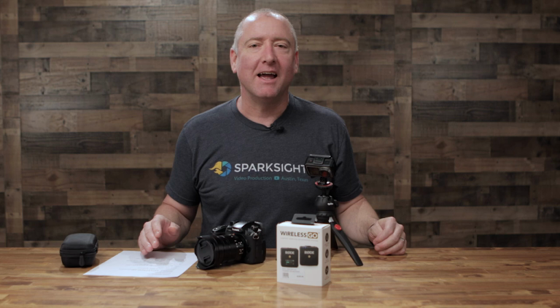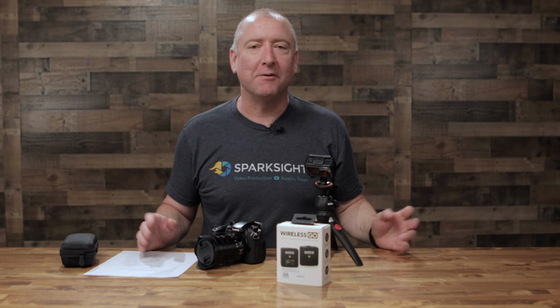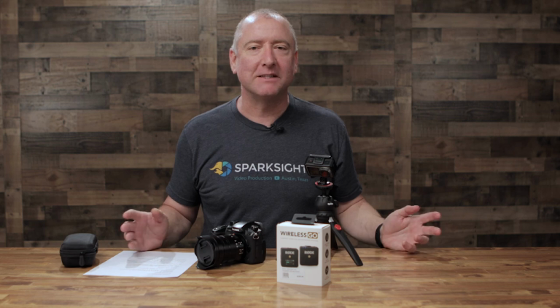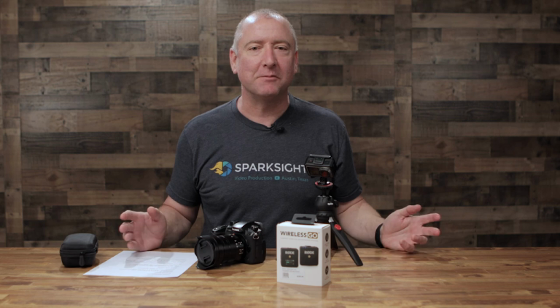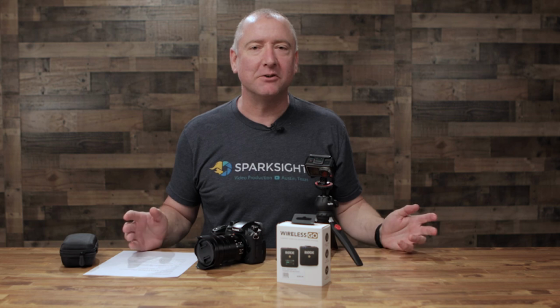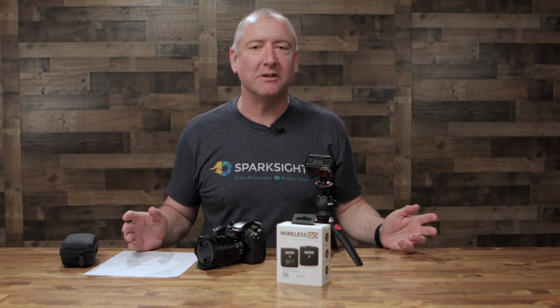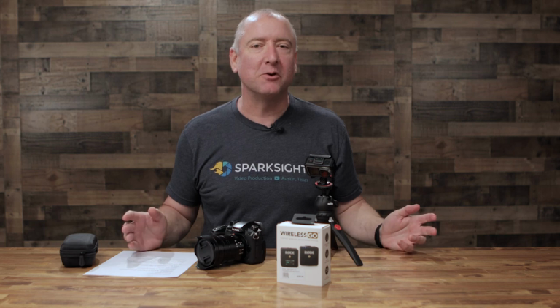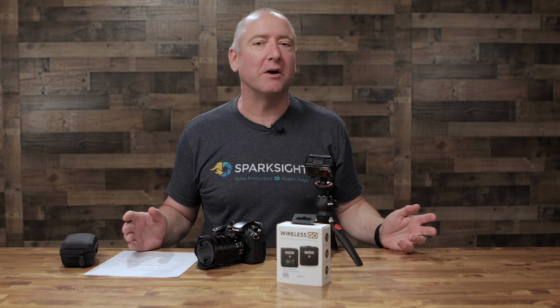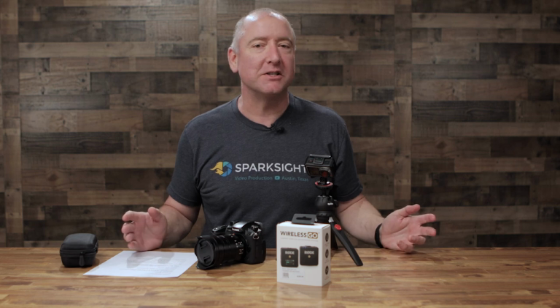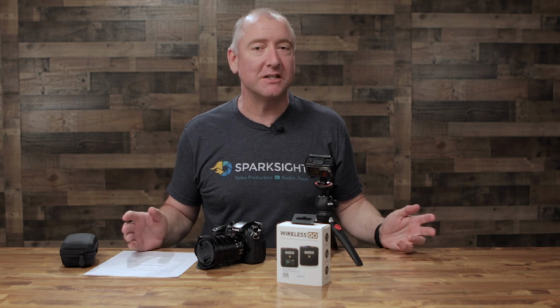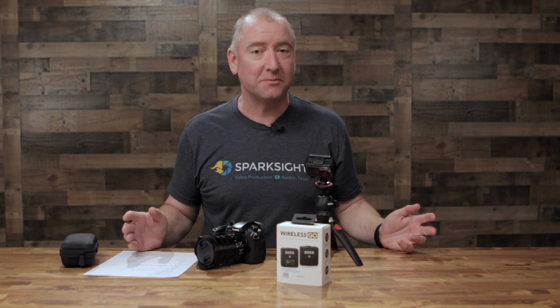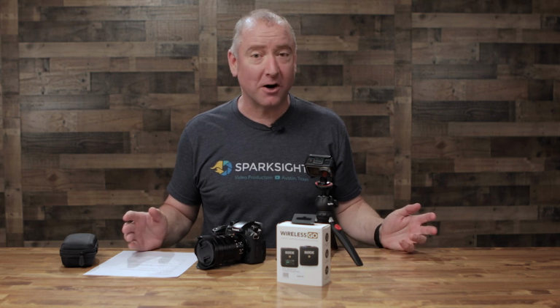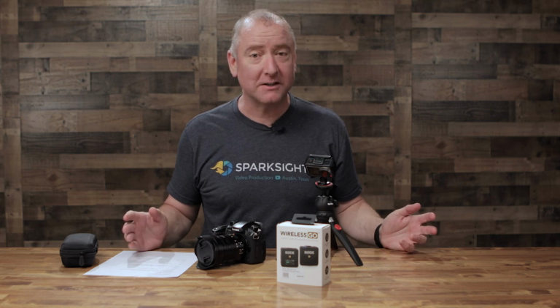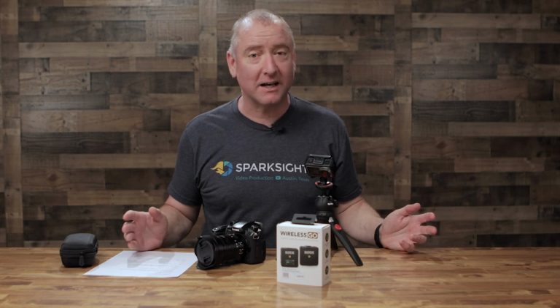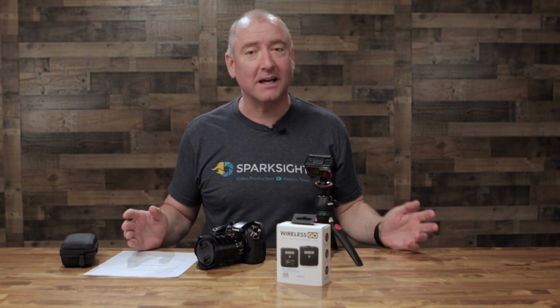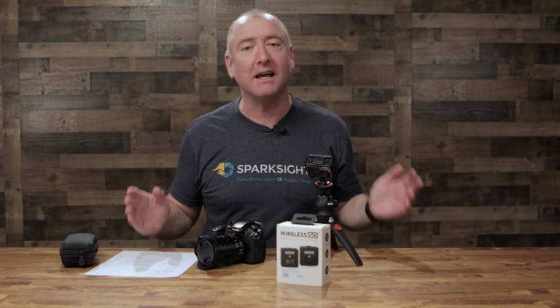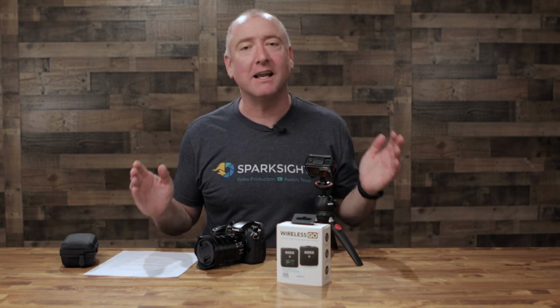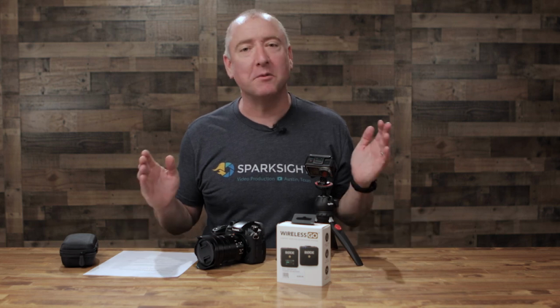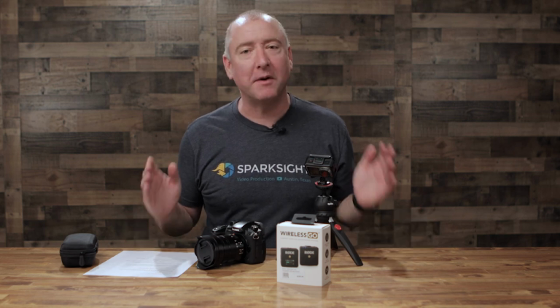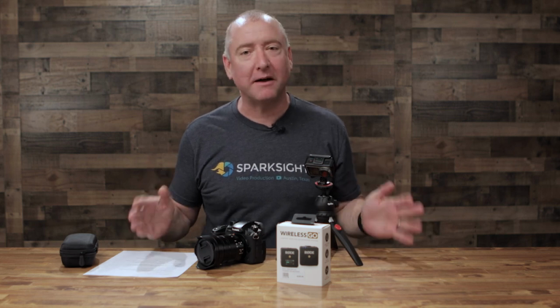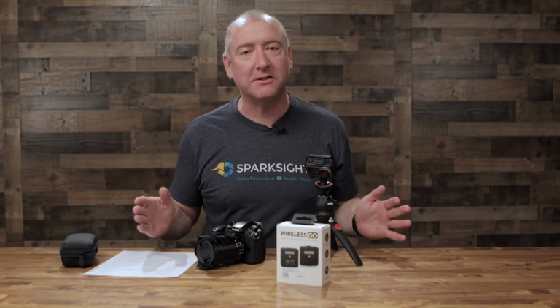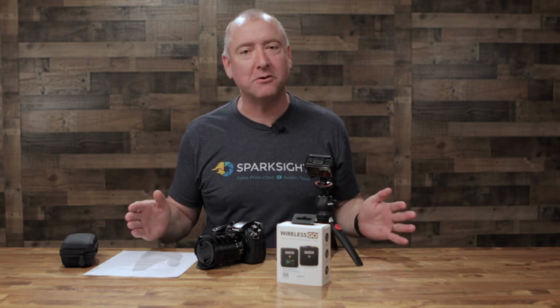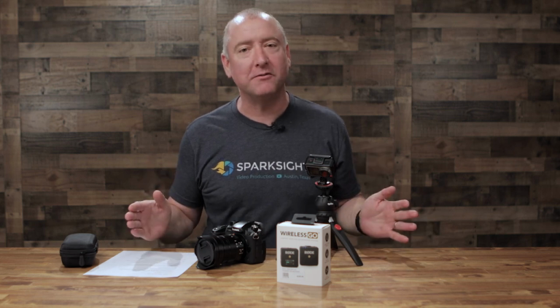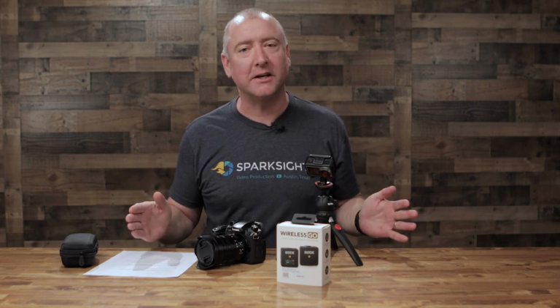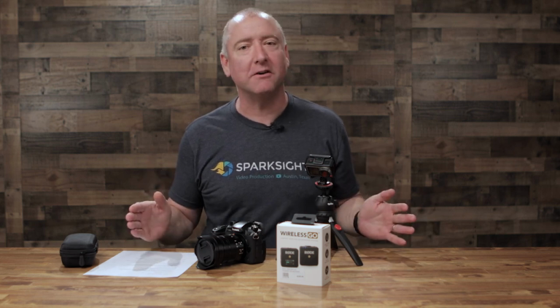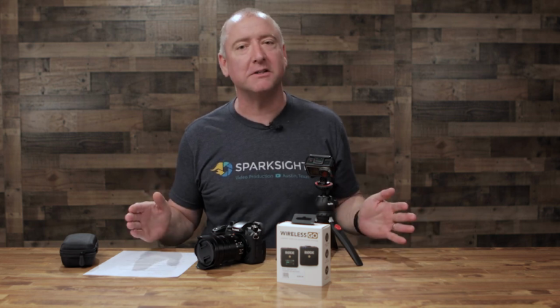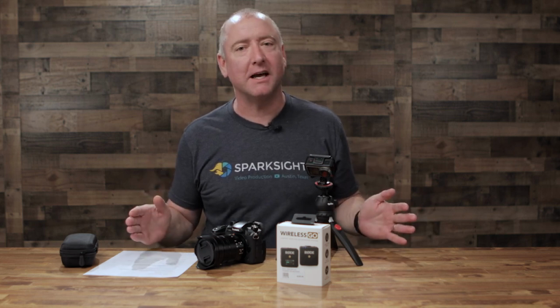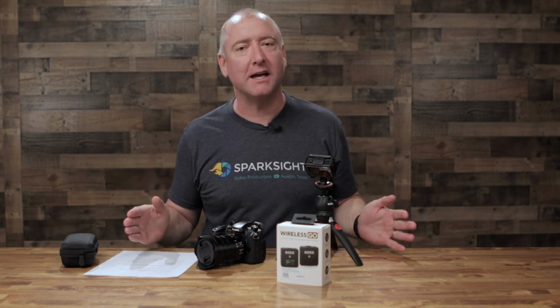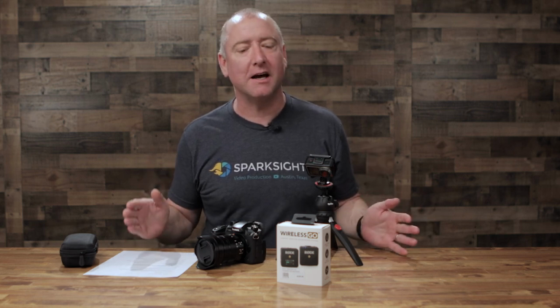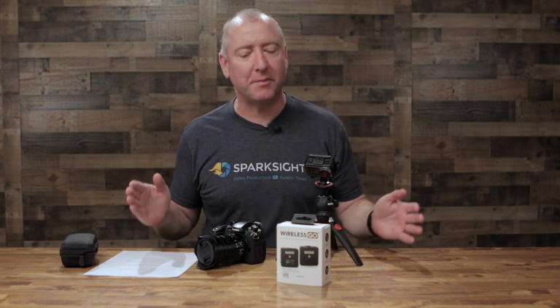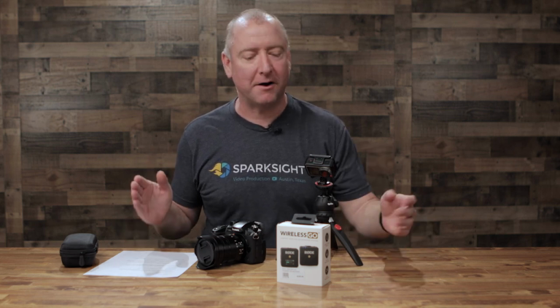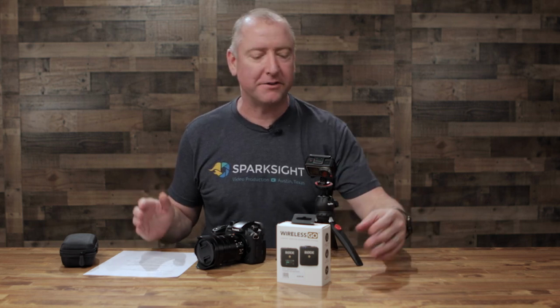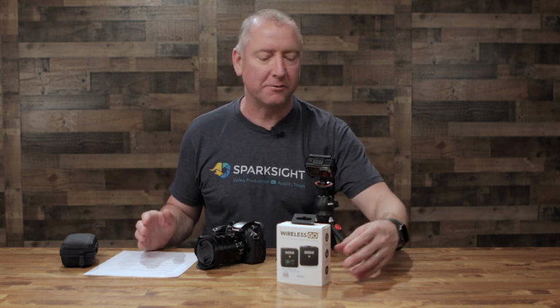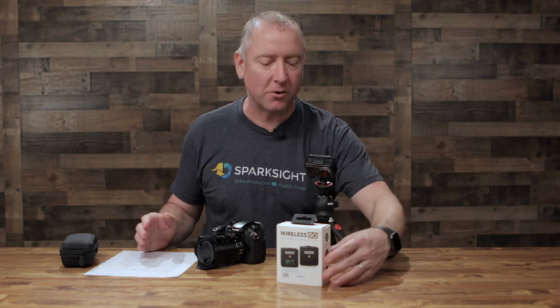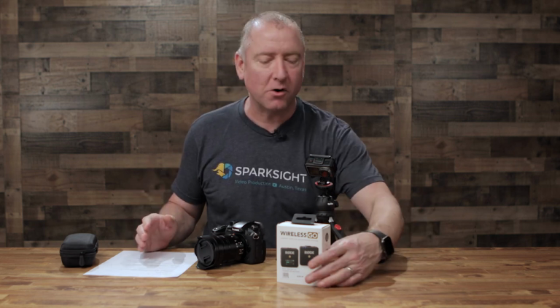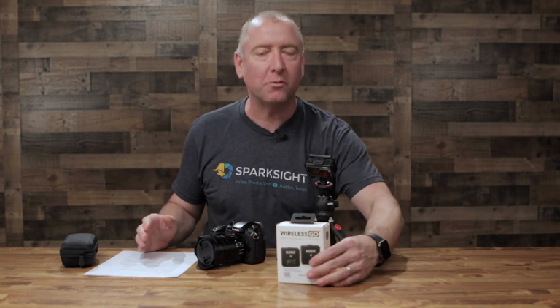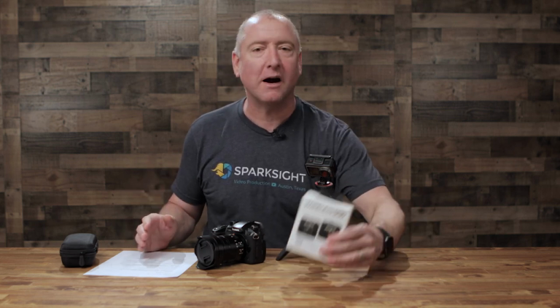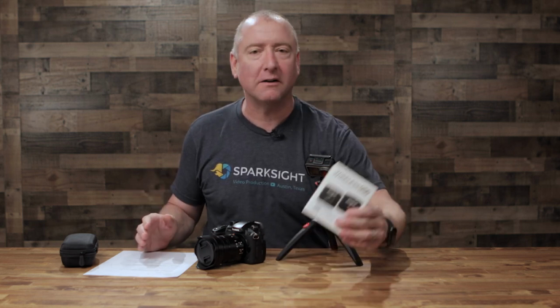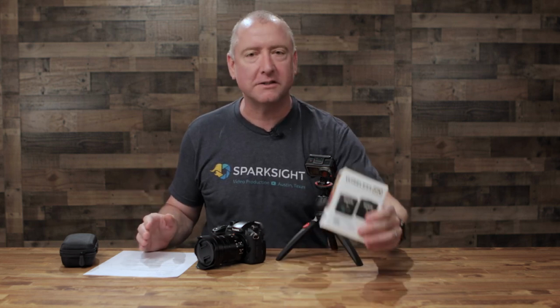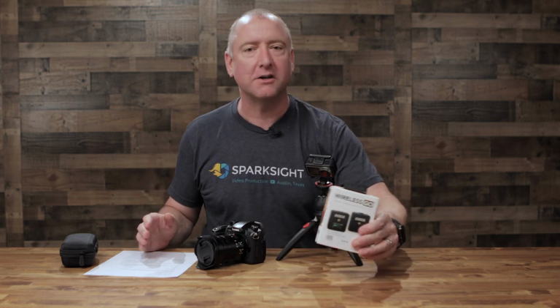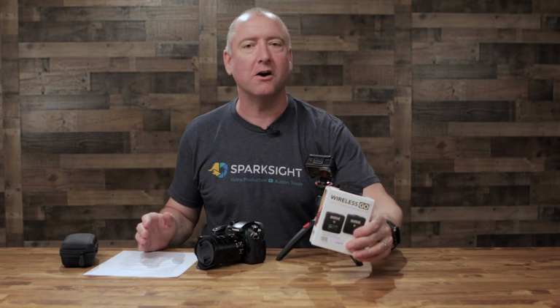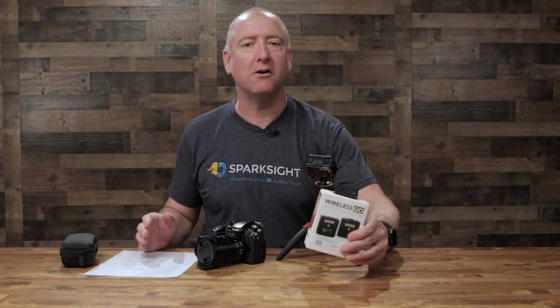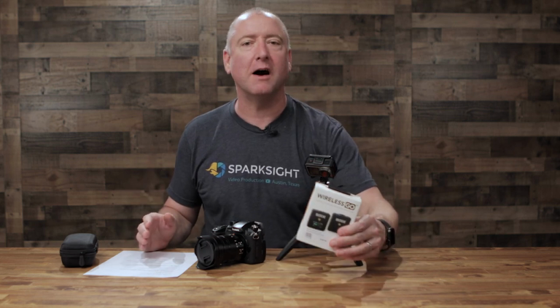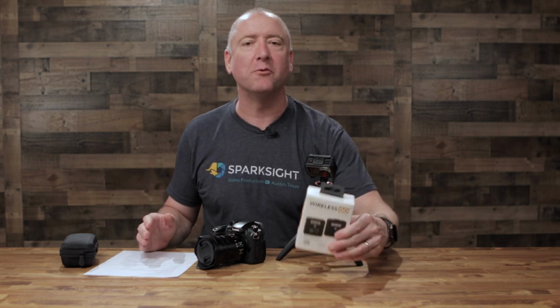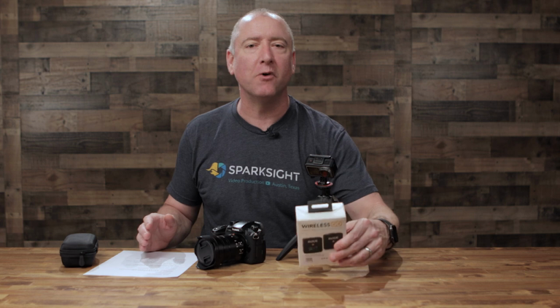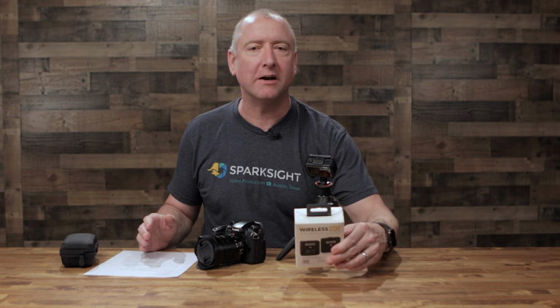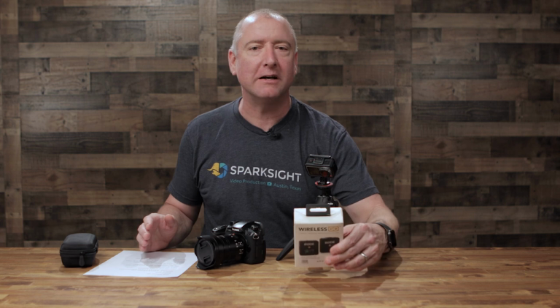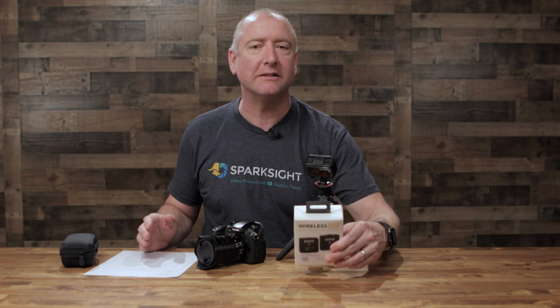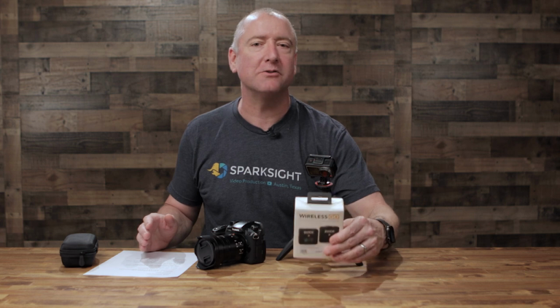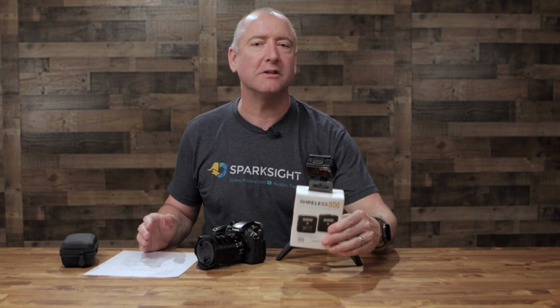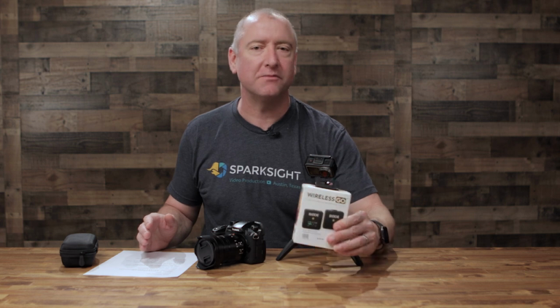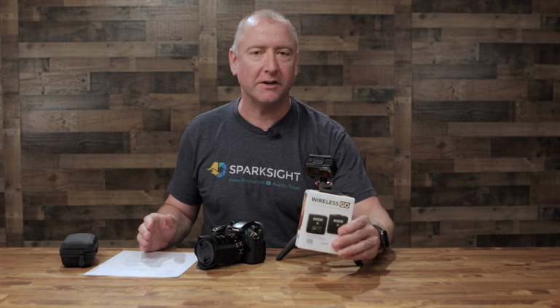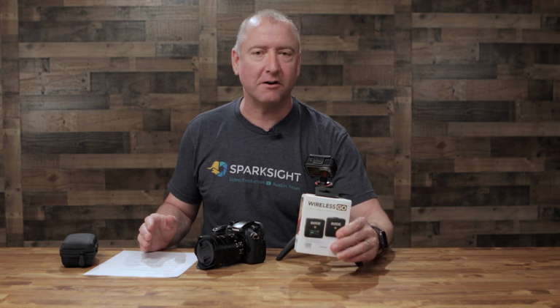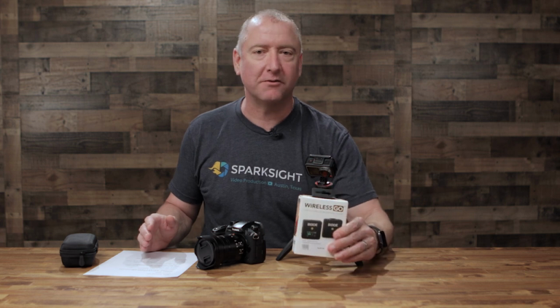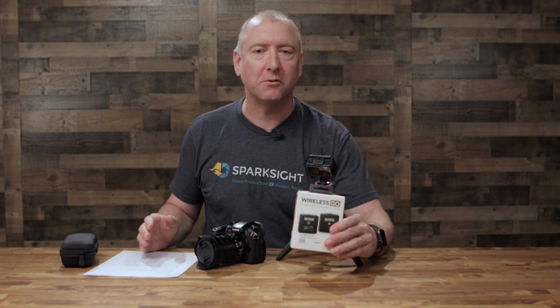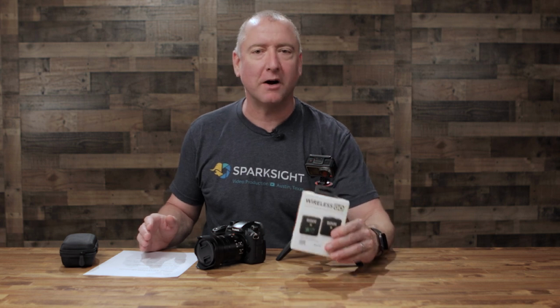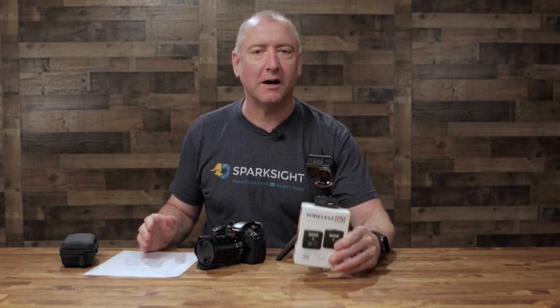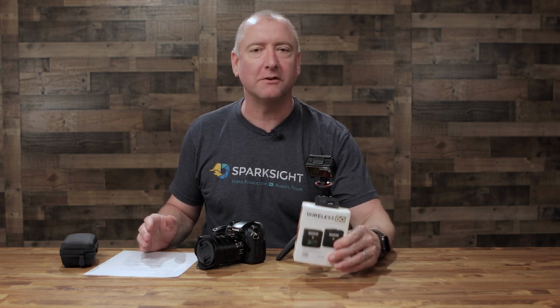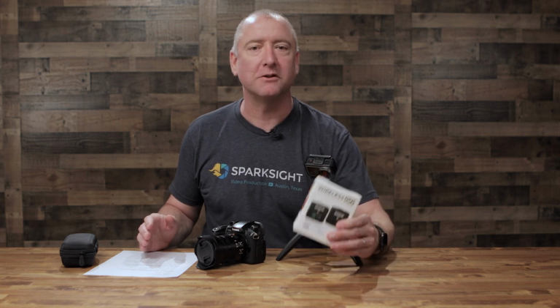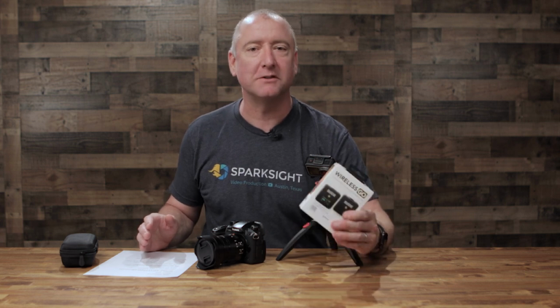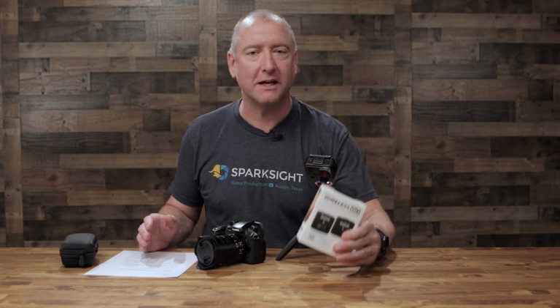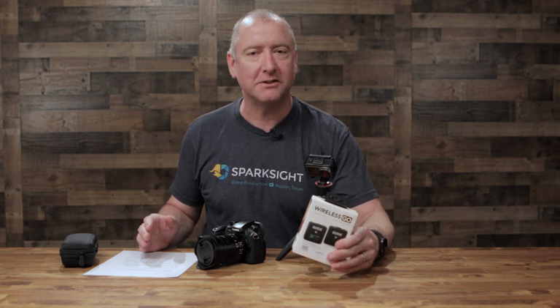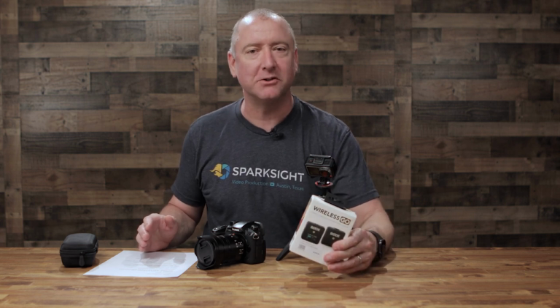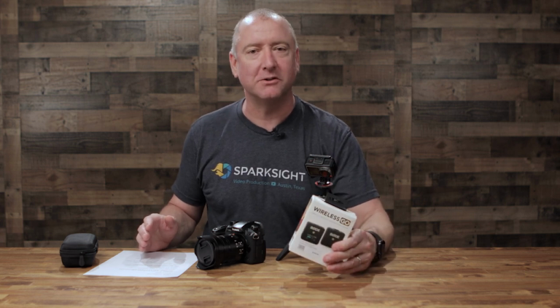Hey, what's up YouTube? You're watching SparkSight, and I'm about to do a video today about the Rode Wireless Go. I've been wanting to do this video for a while, so stay tuned.